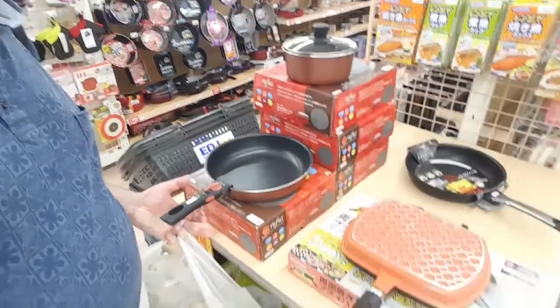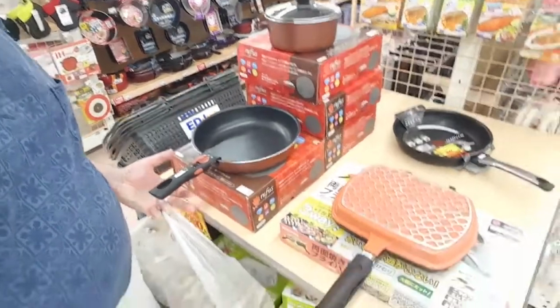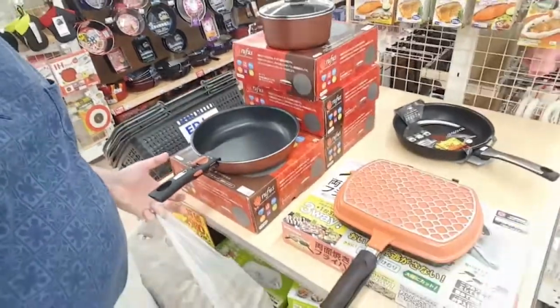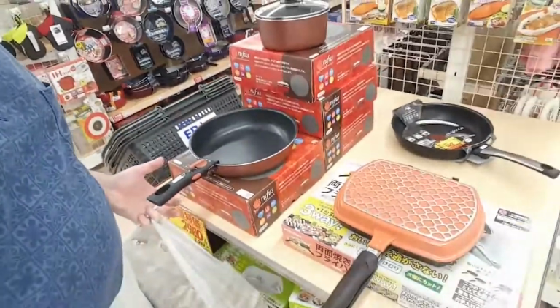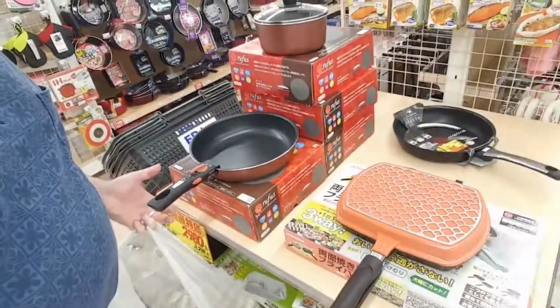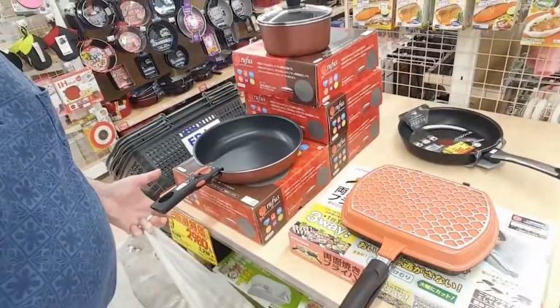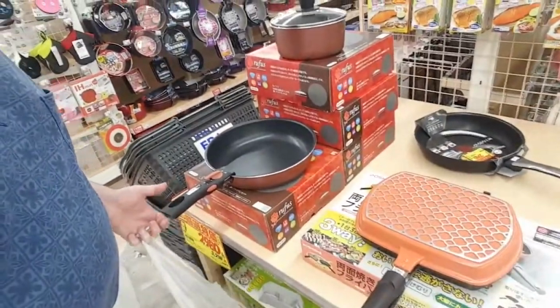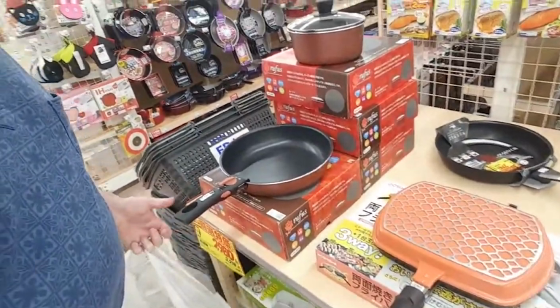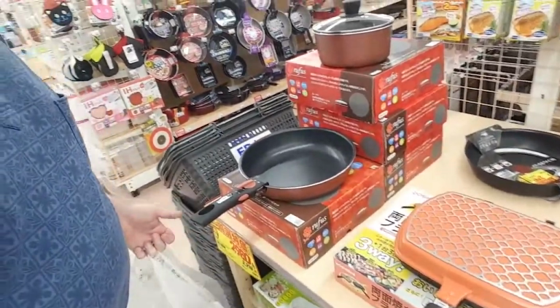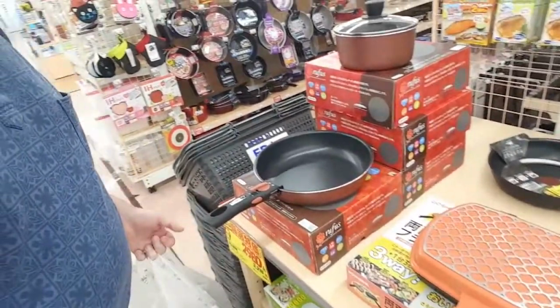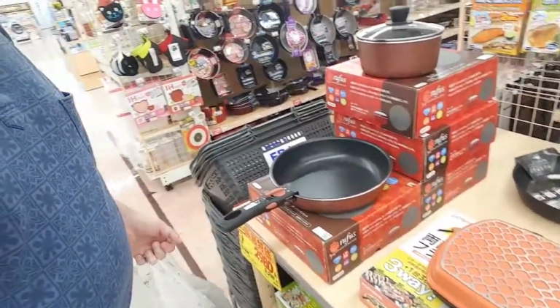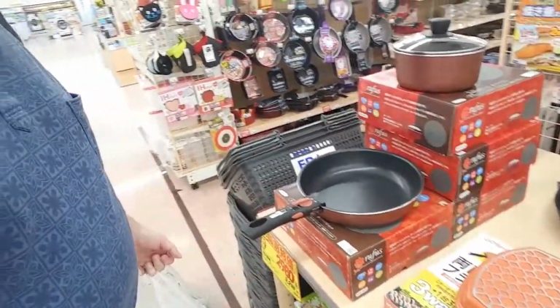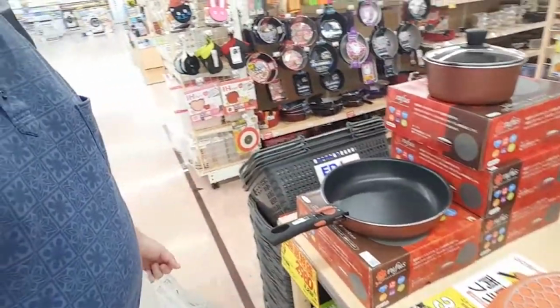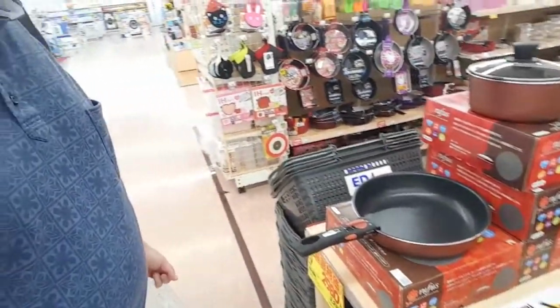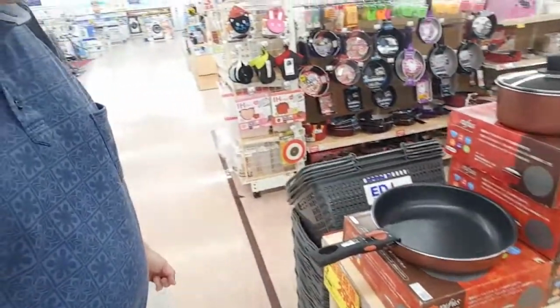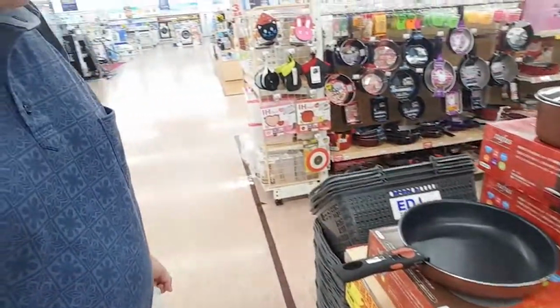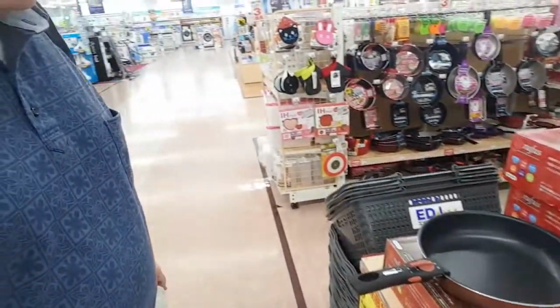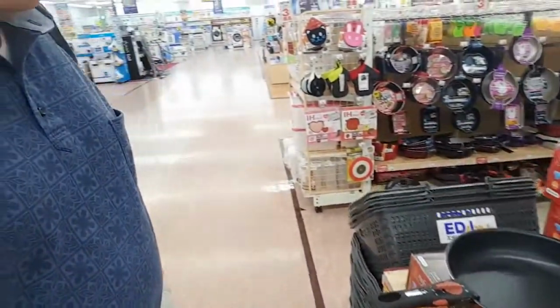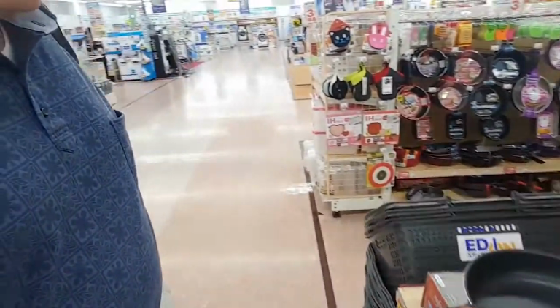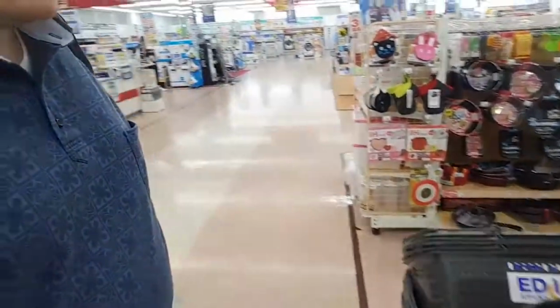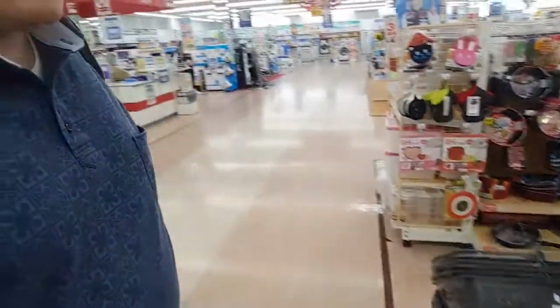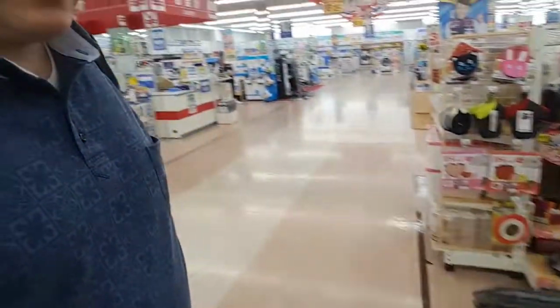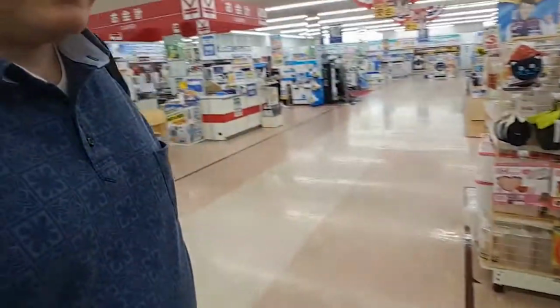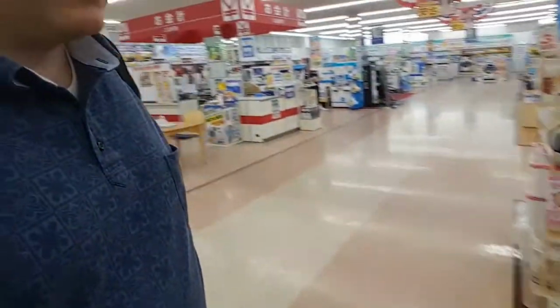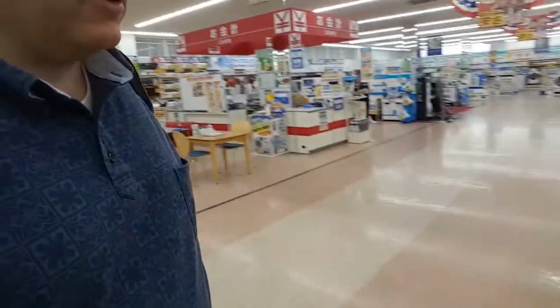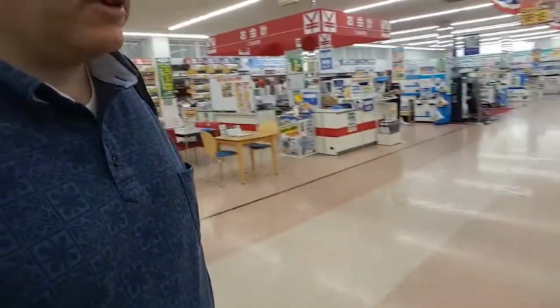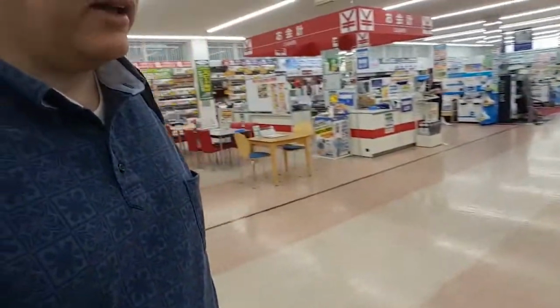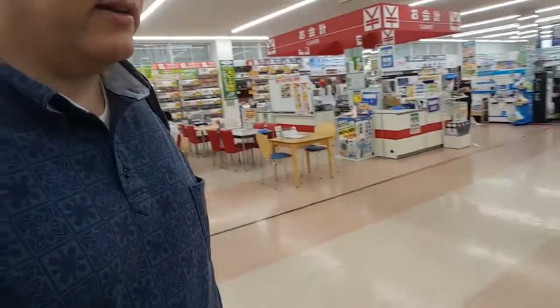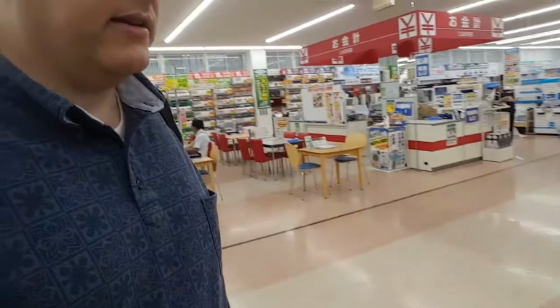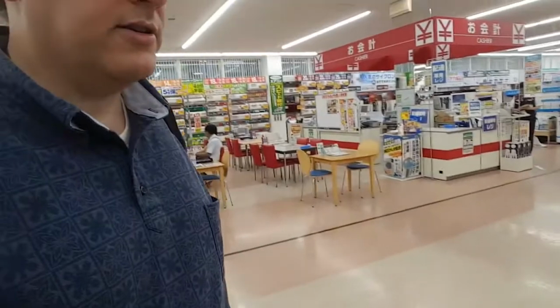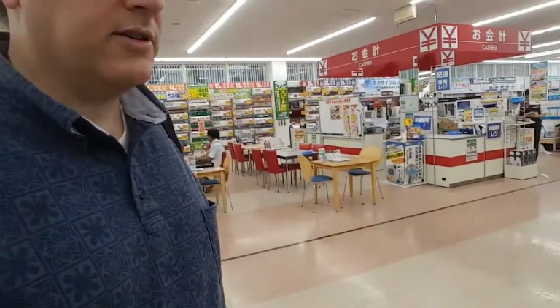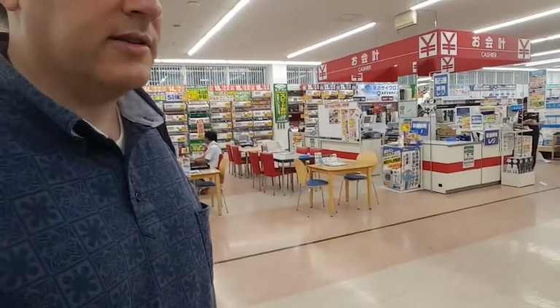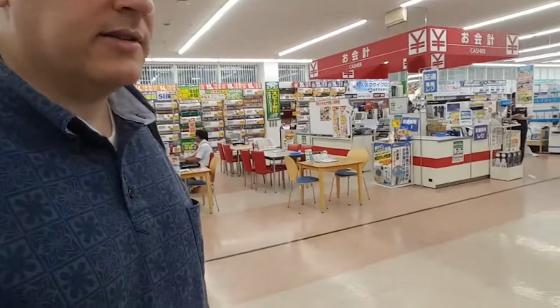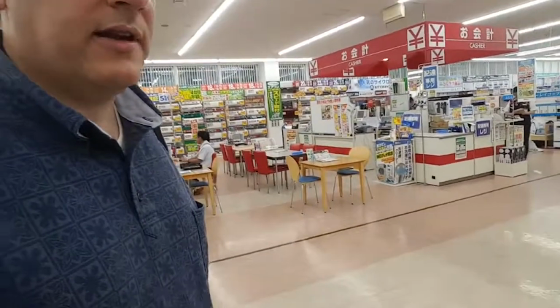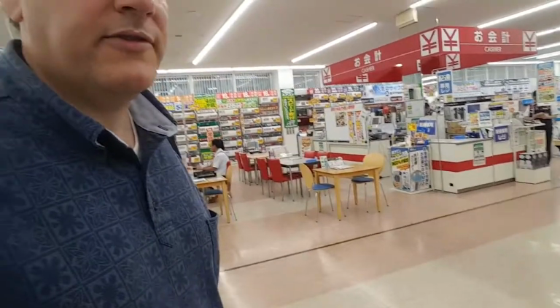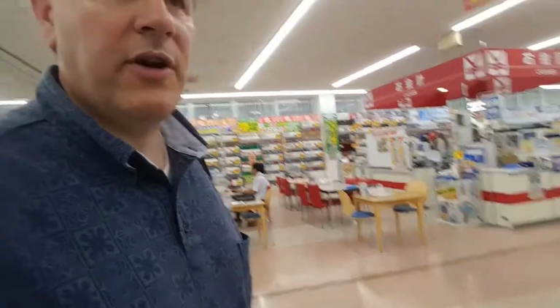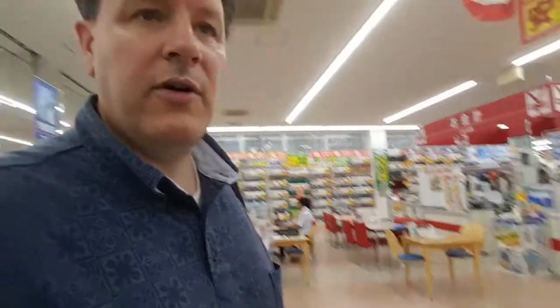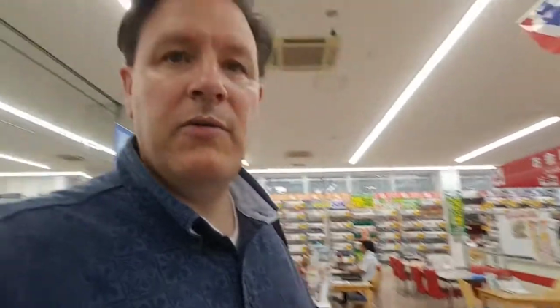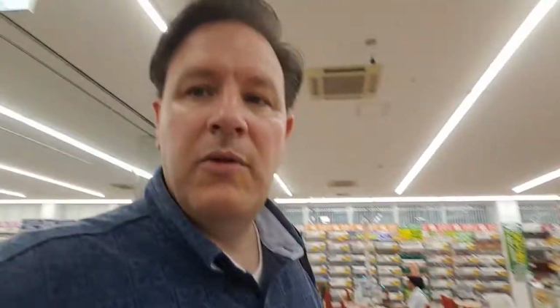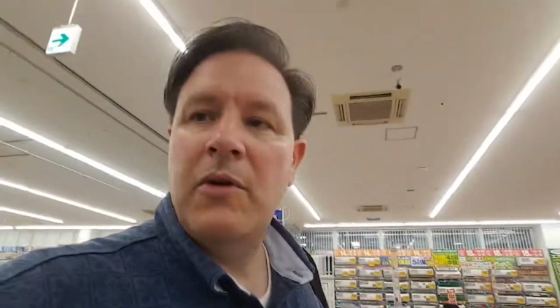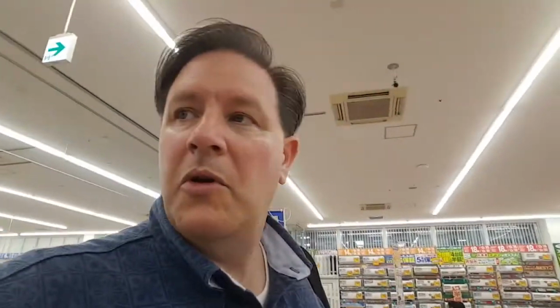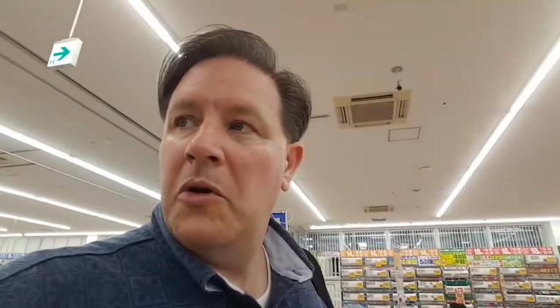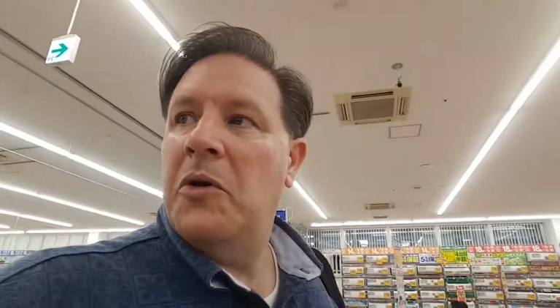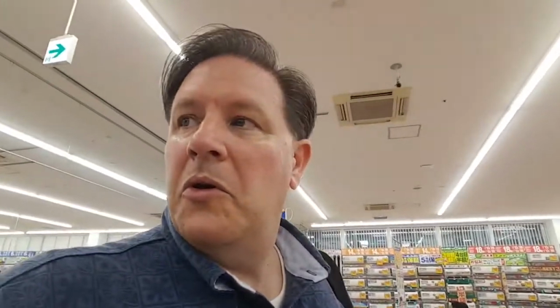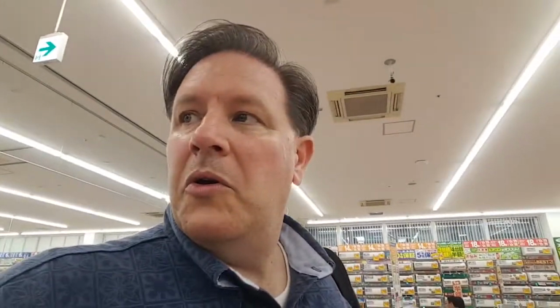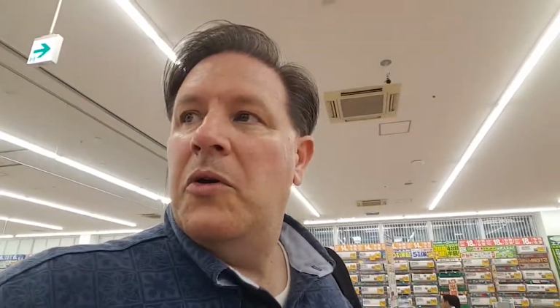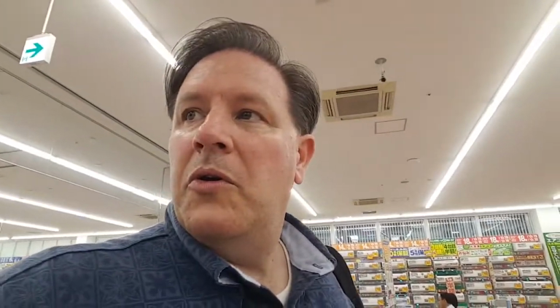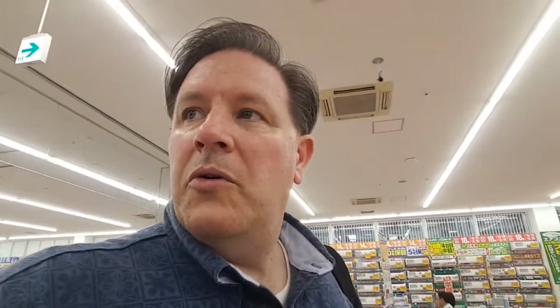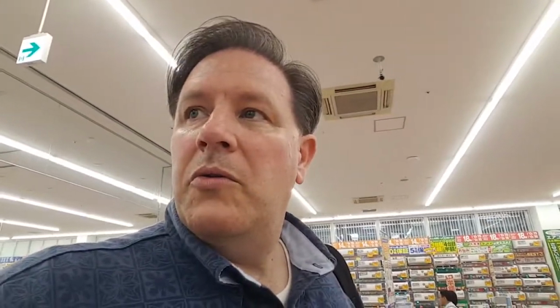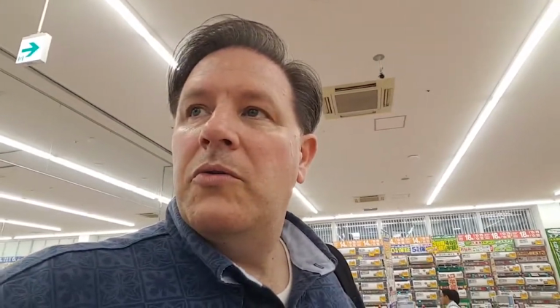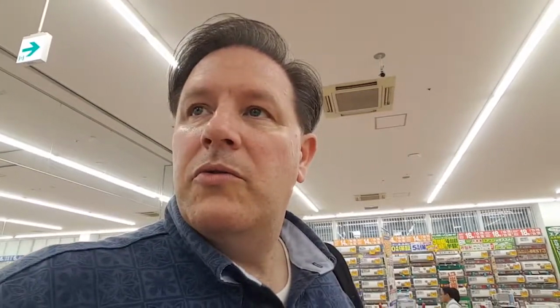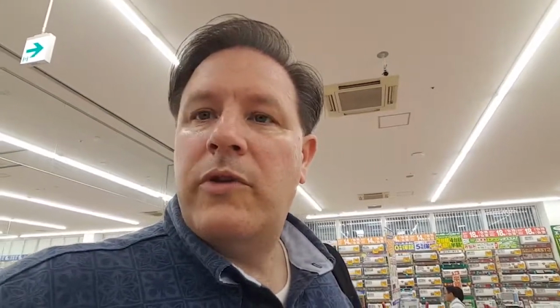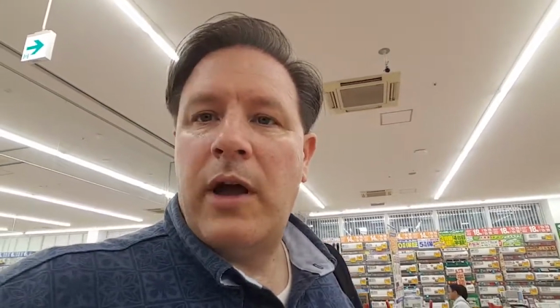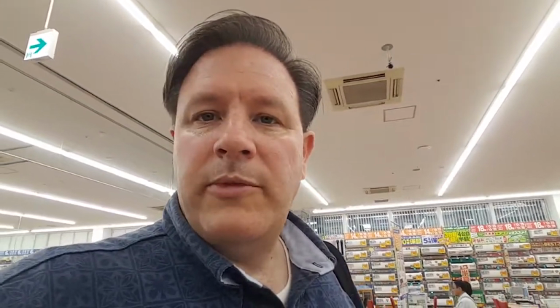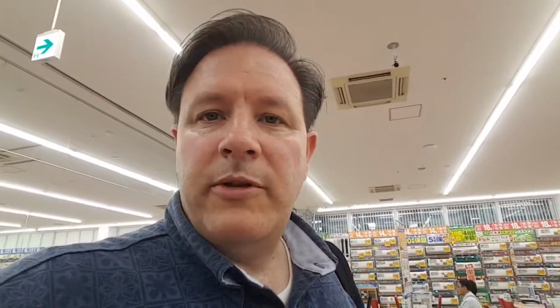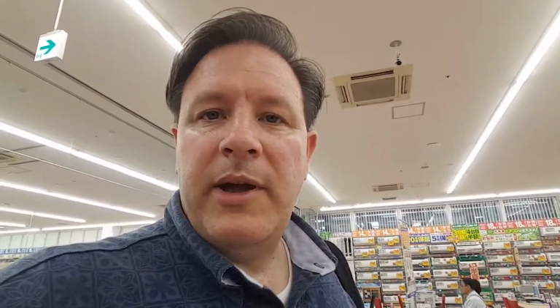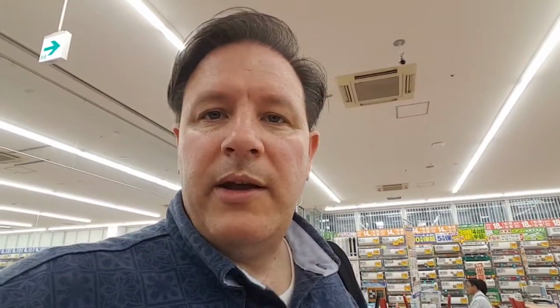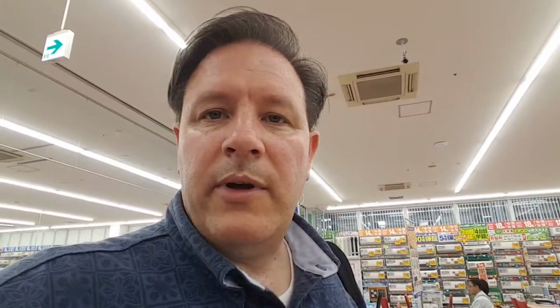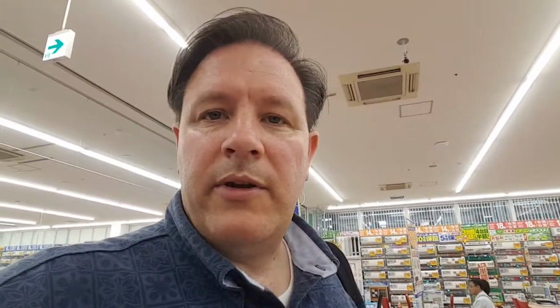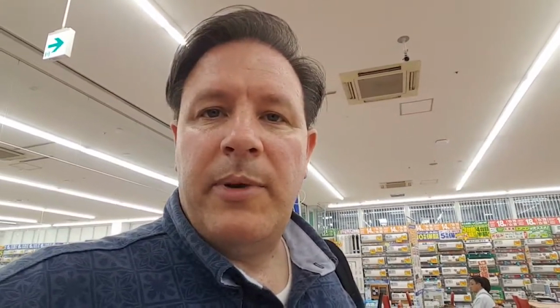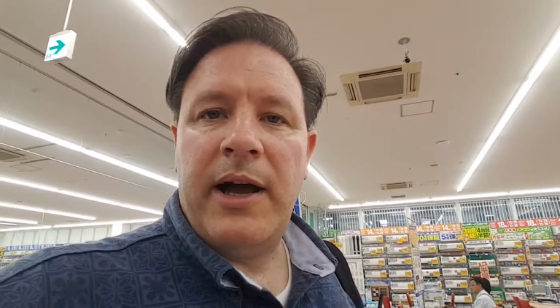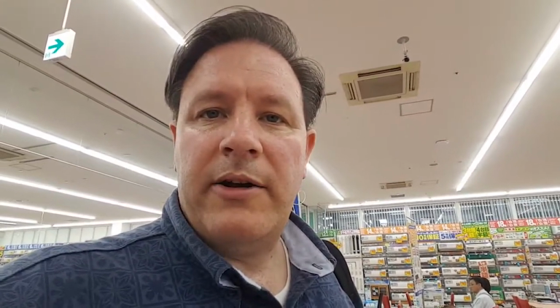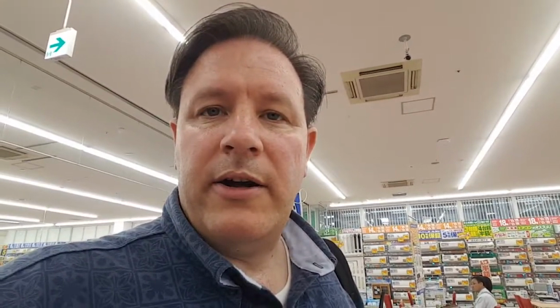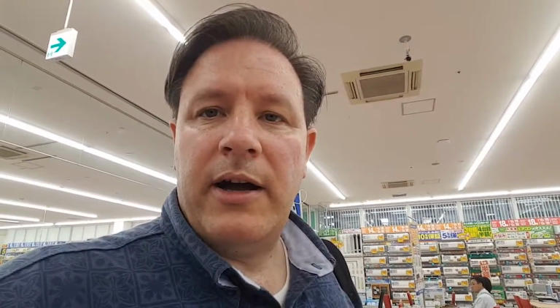So I can make like paella and various casserole kind of dishes and stuff. Time to debate whether to buy it or not.